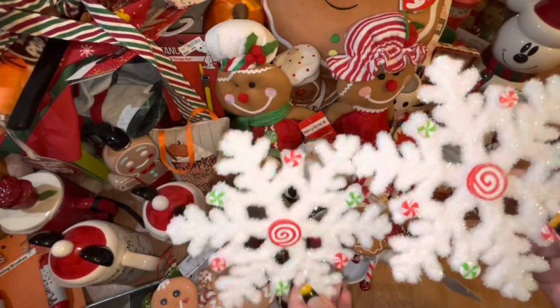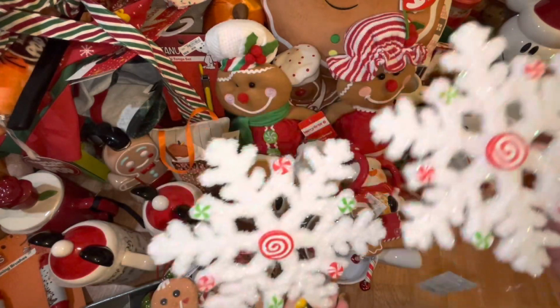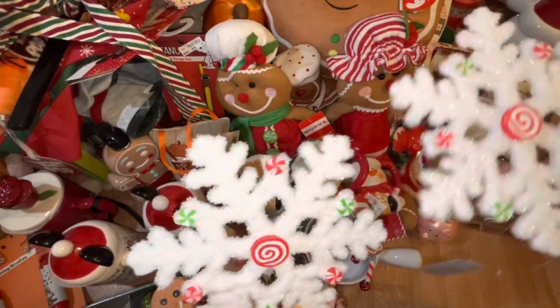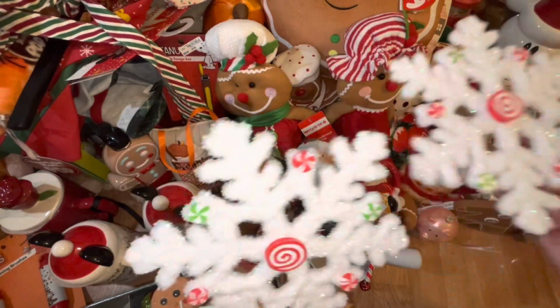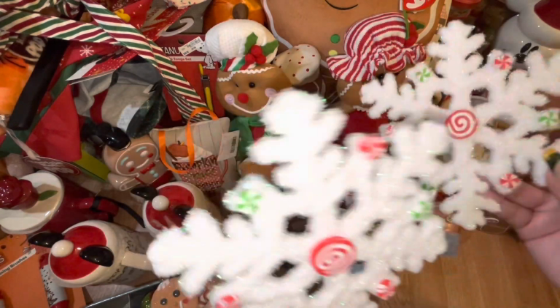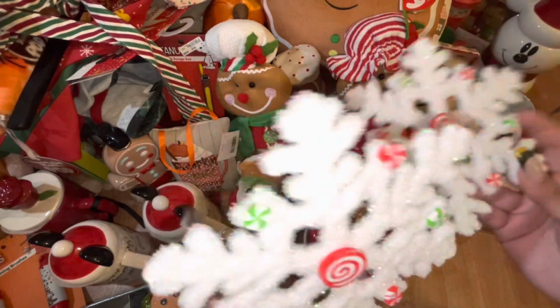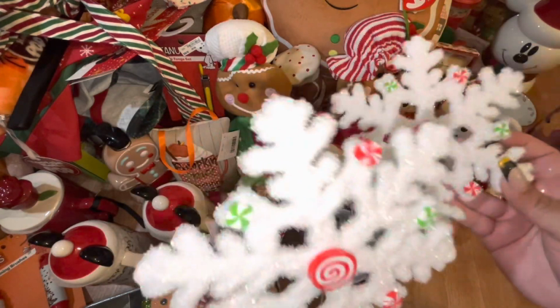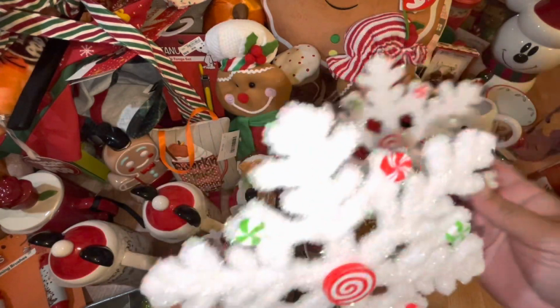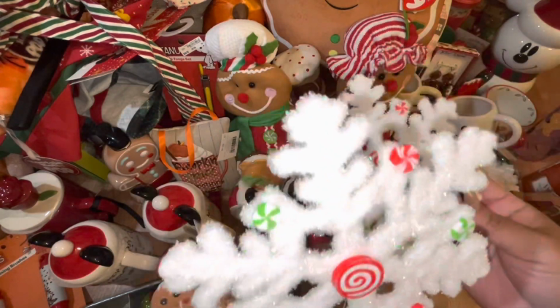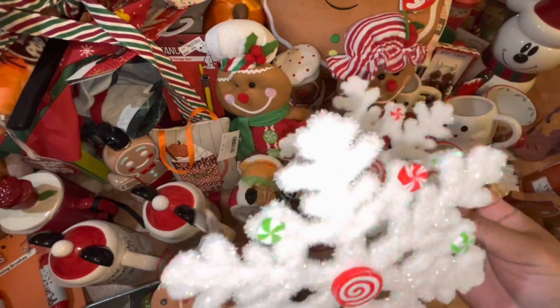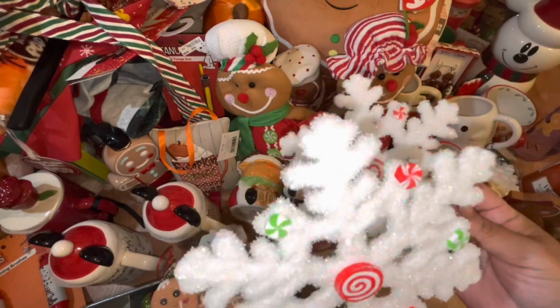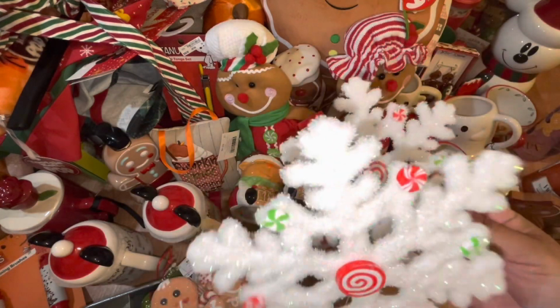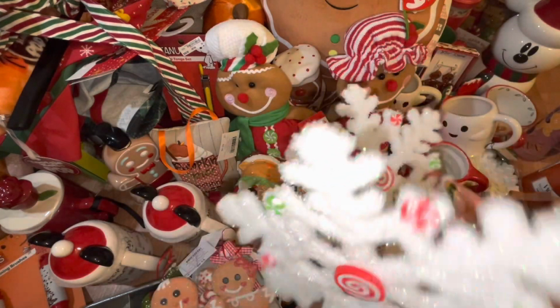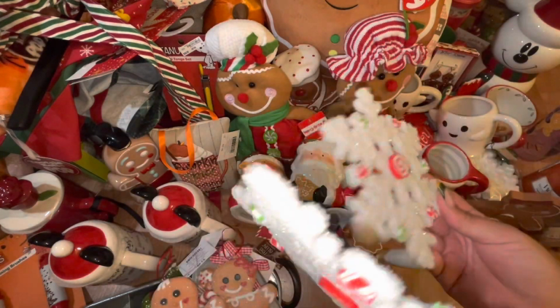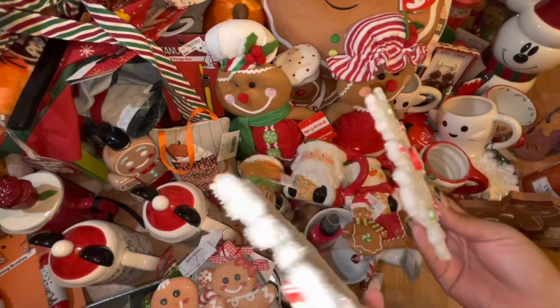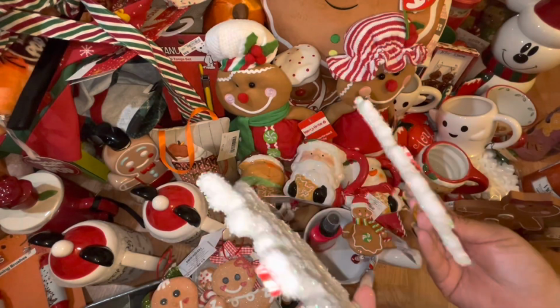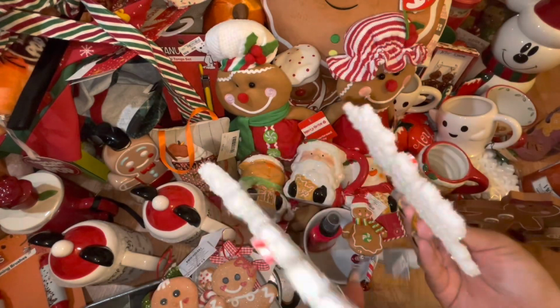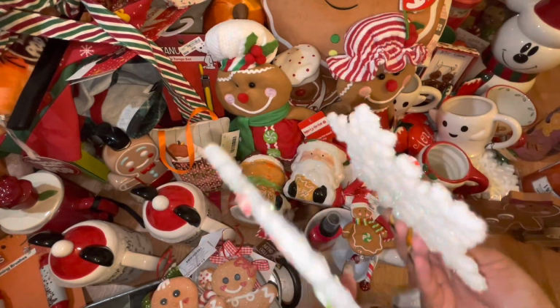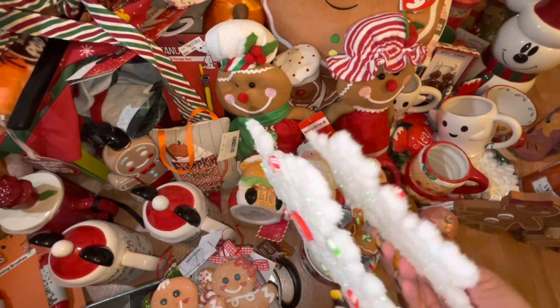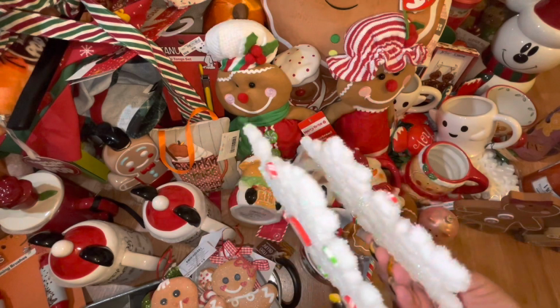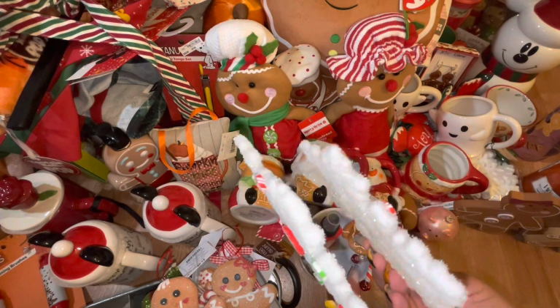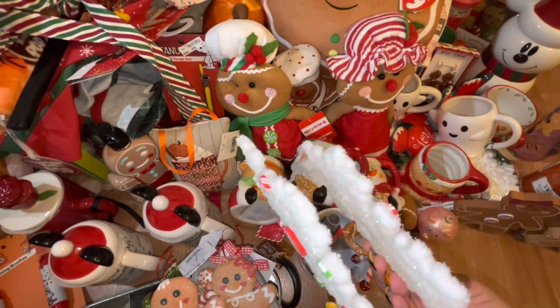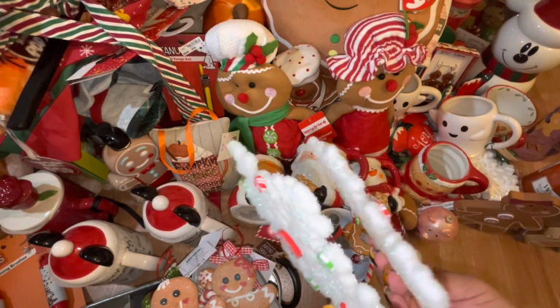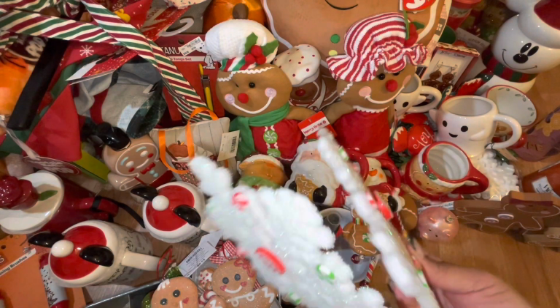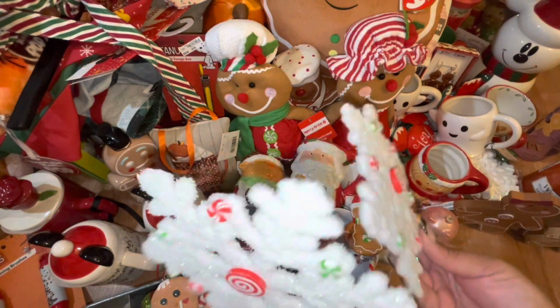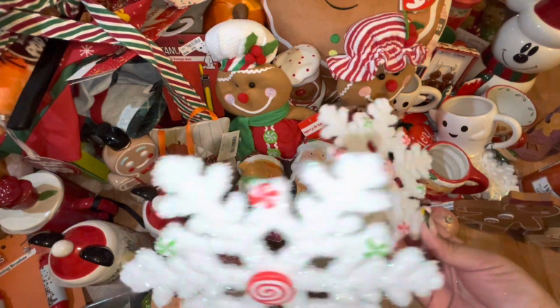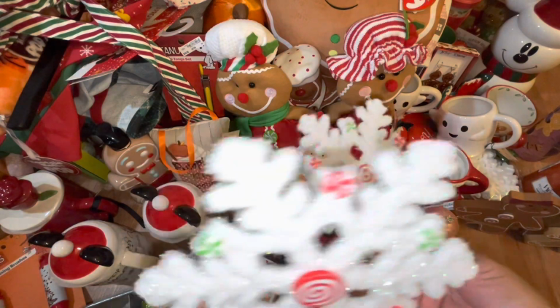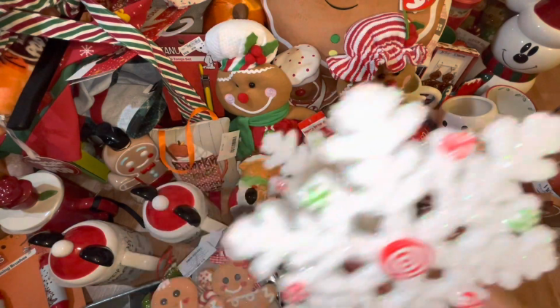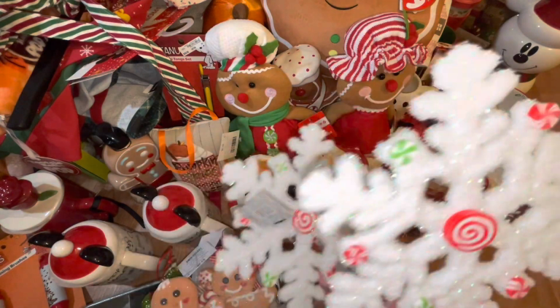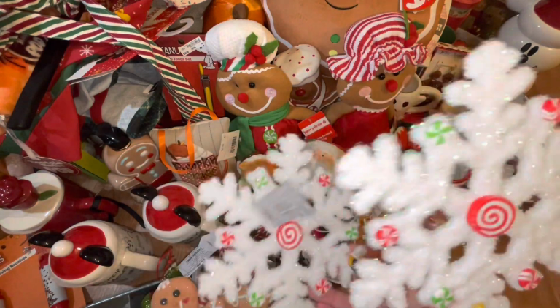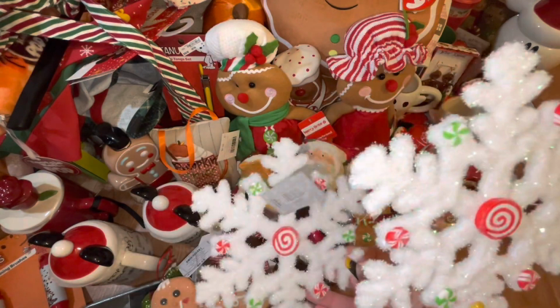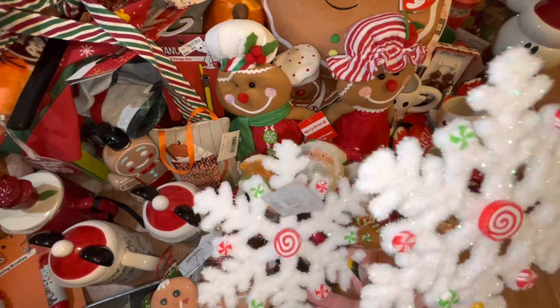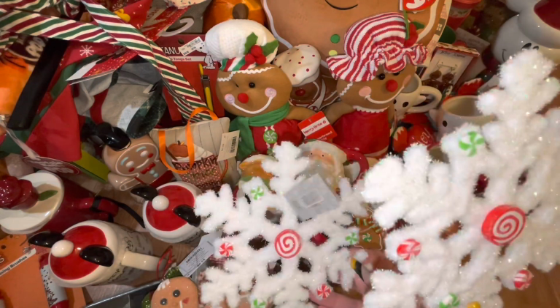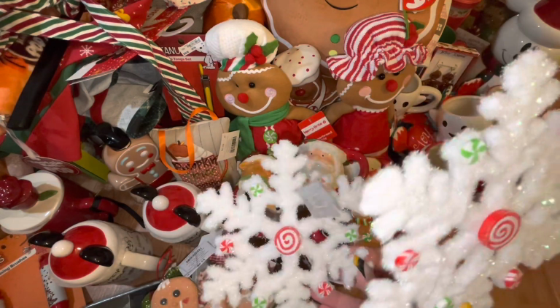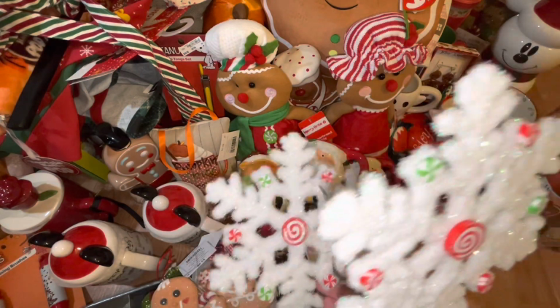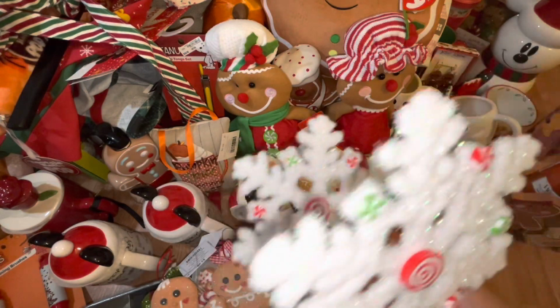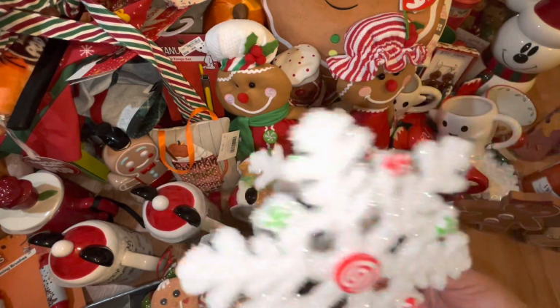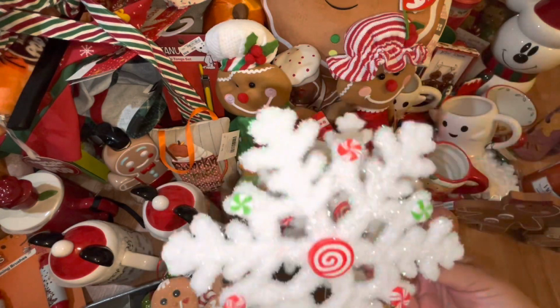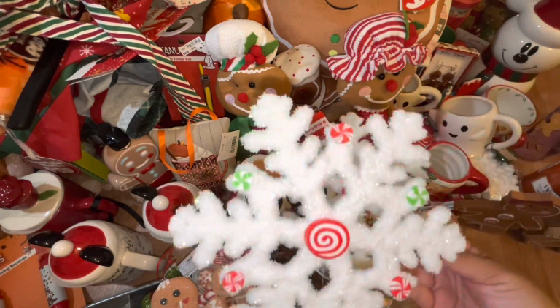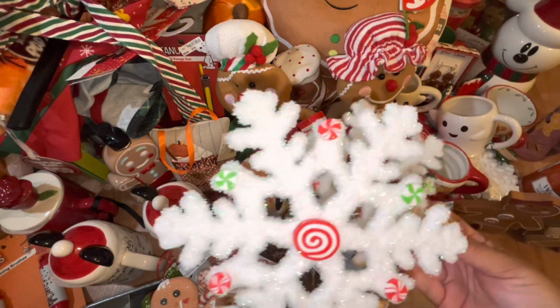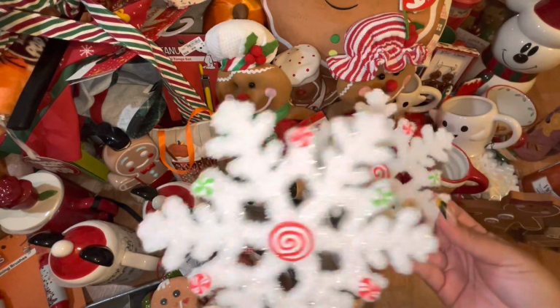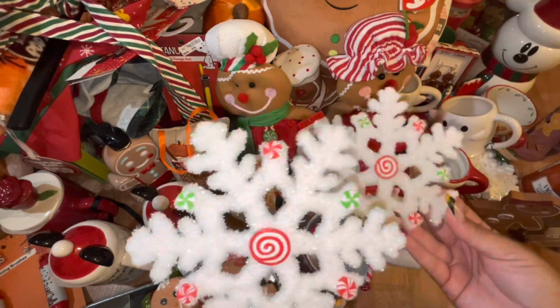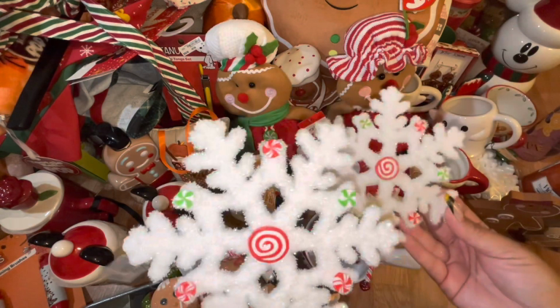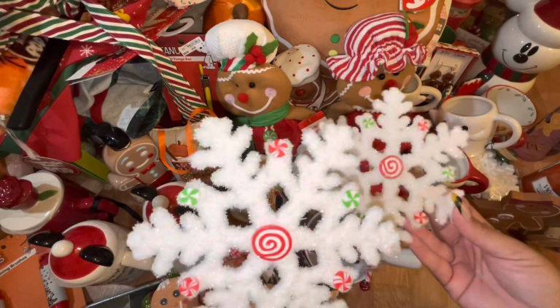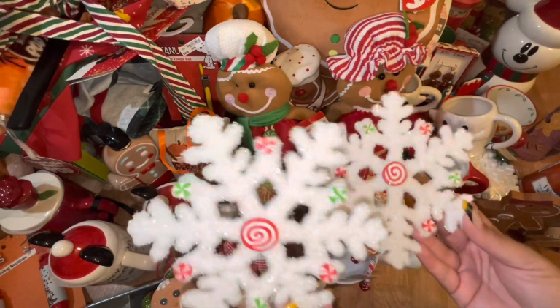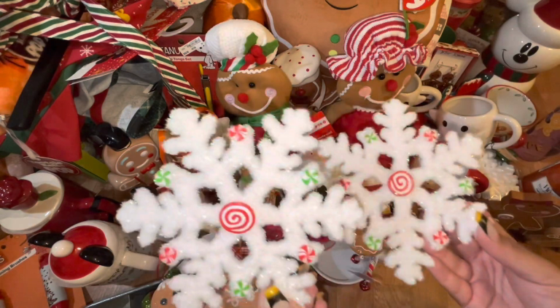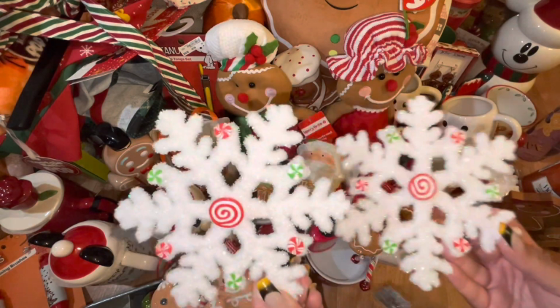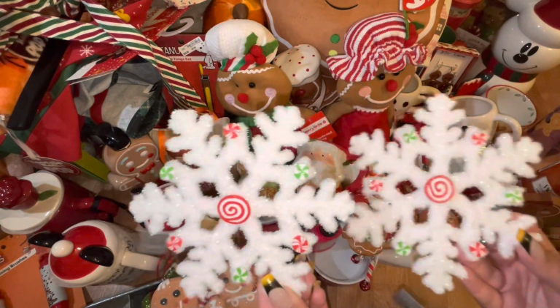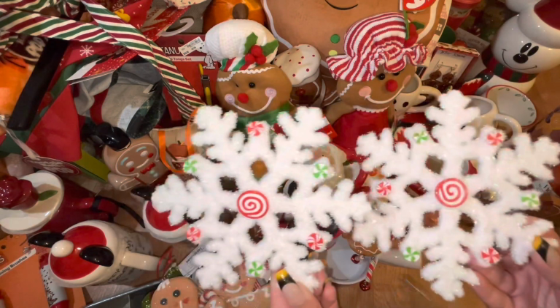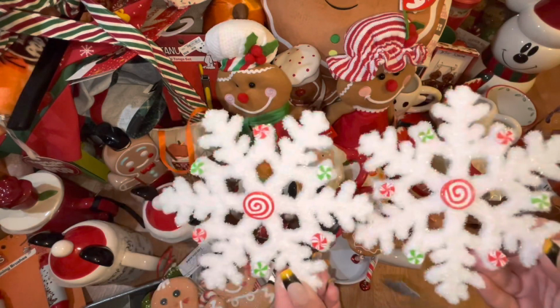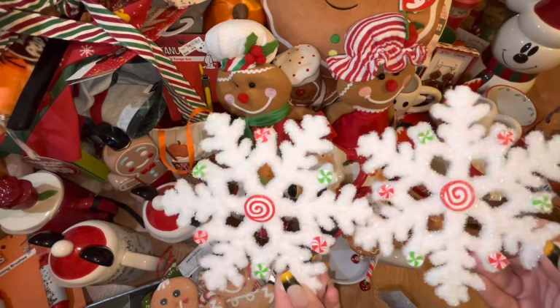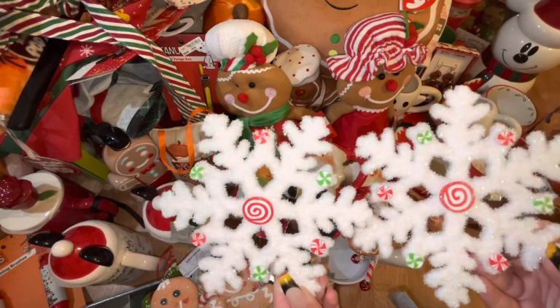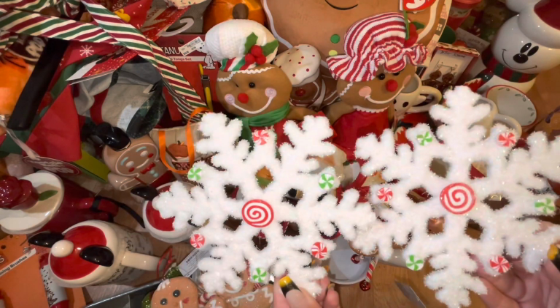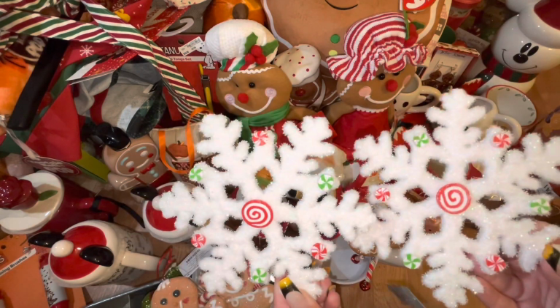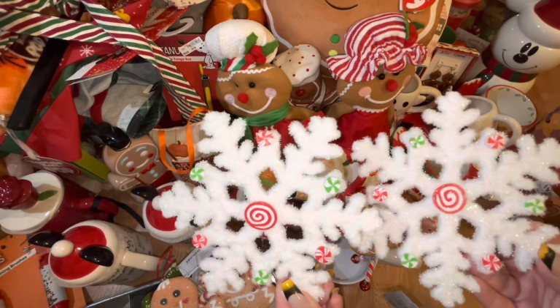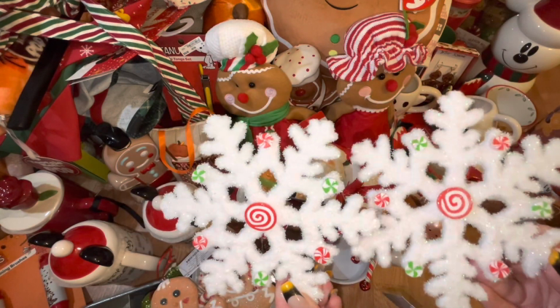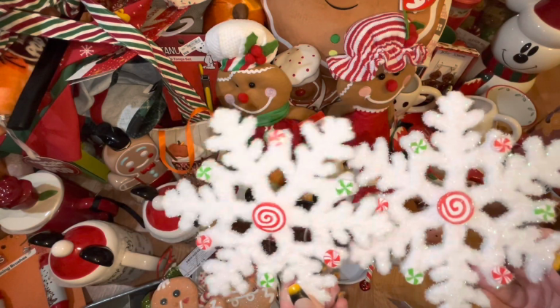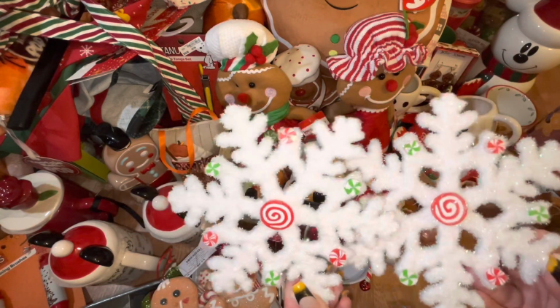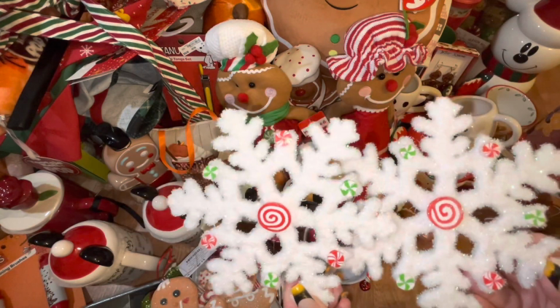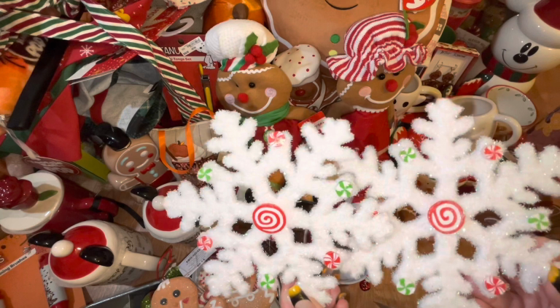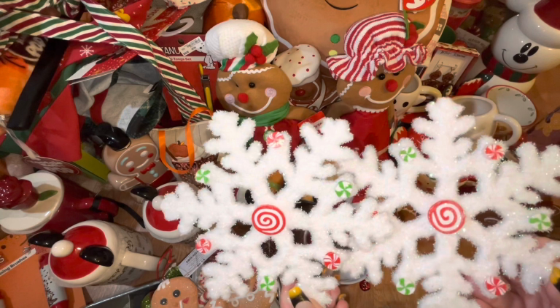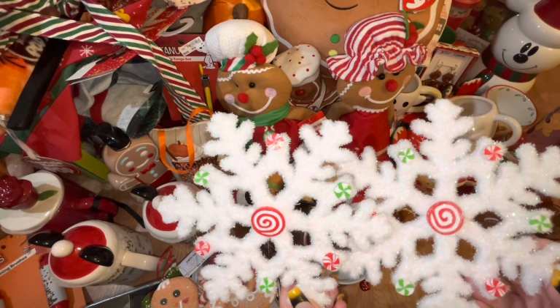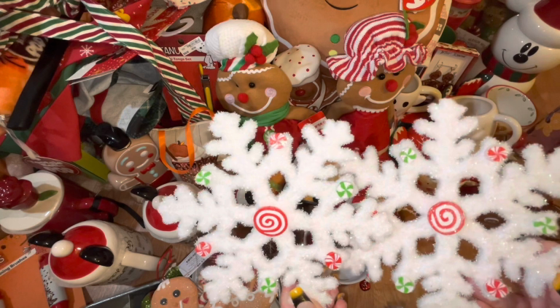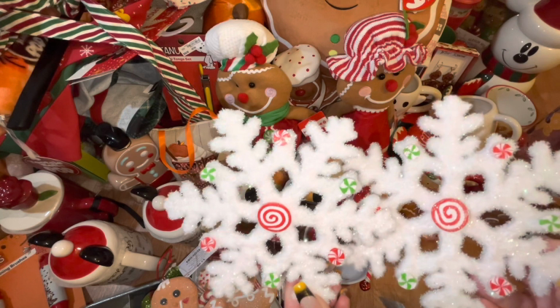And the last thing from Hobby Lobby — though it's dropping glitter everywhere — are these snowflake ornaments with peppermint candies. These came out to $2.50. They are a cute size, really nice, and totally worth it at $2.50.